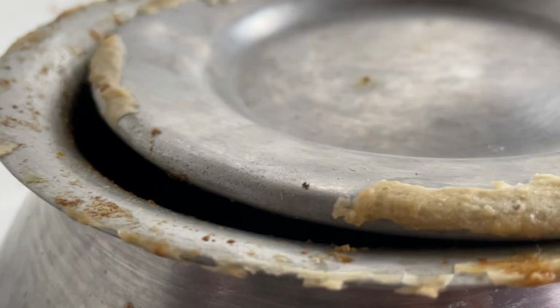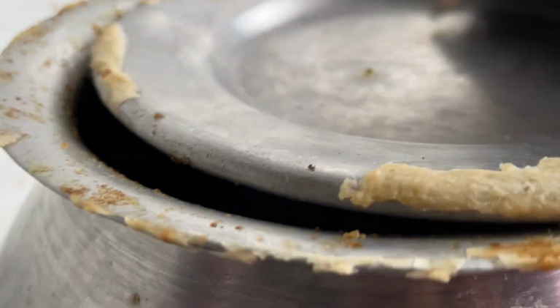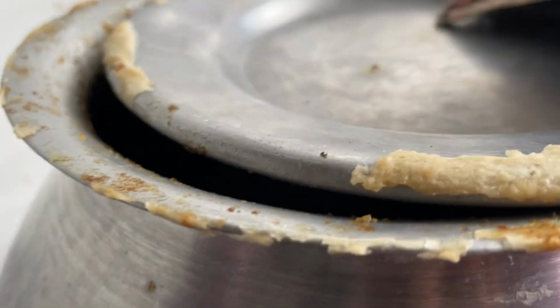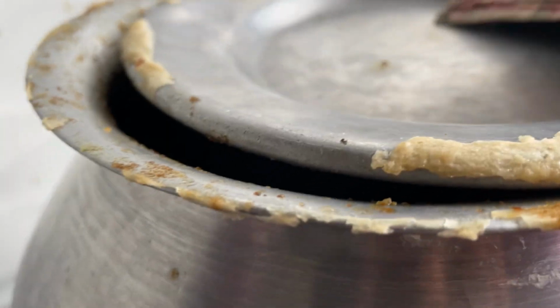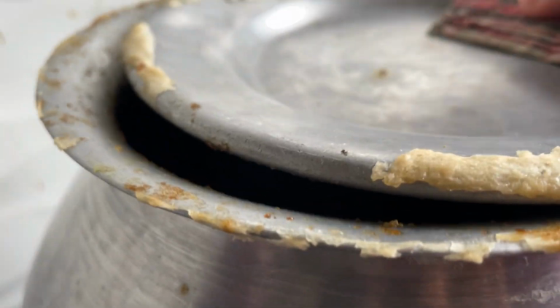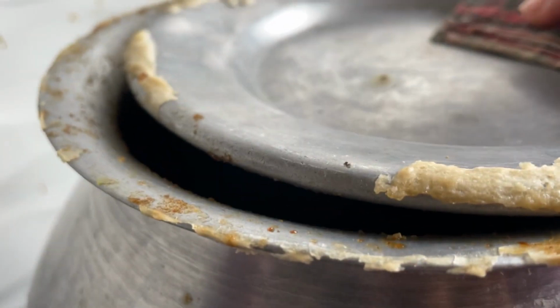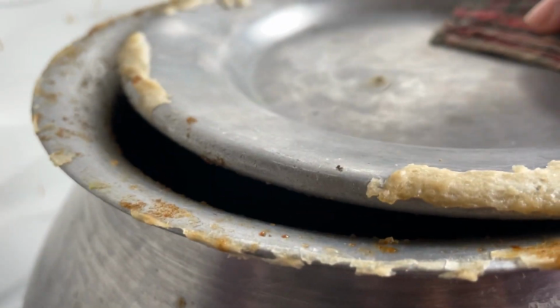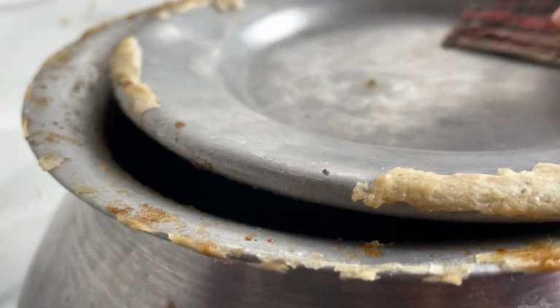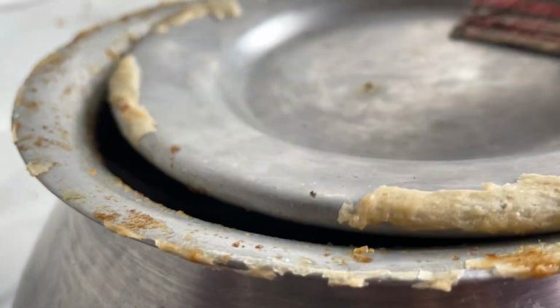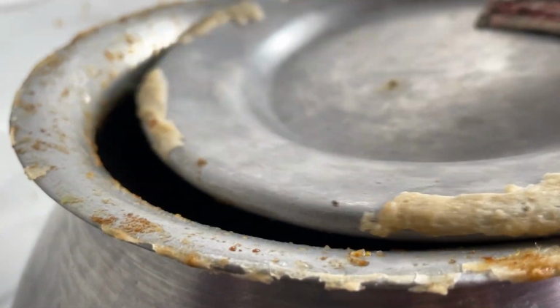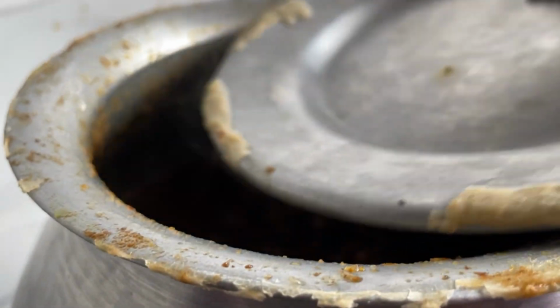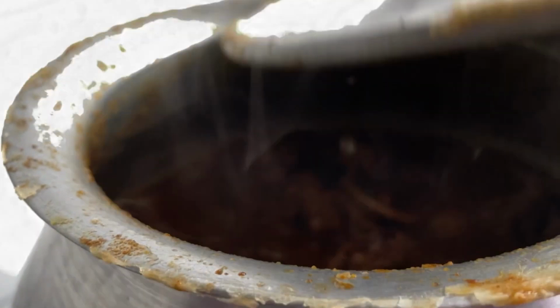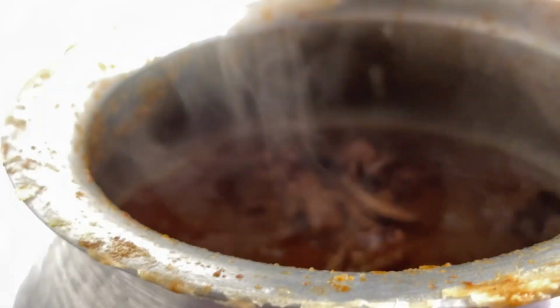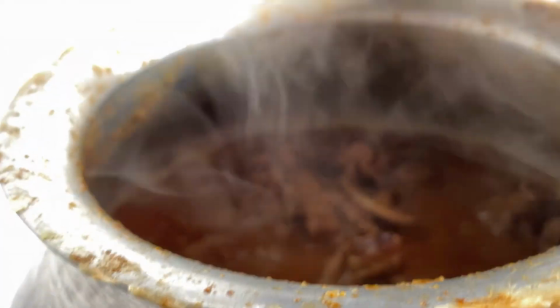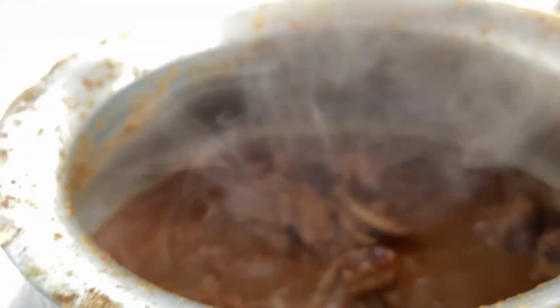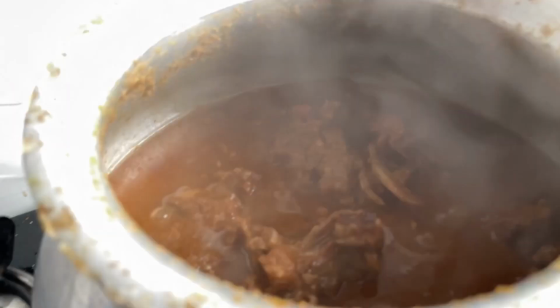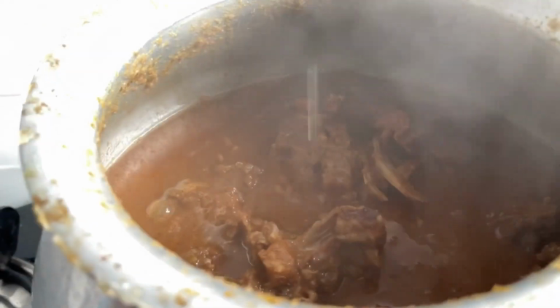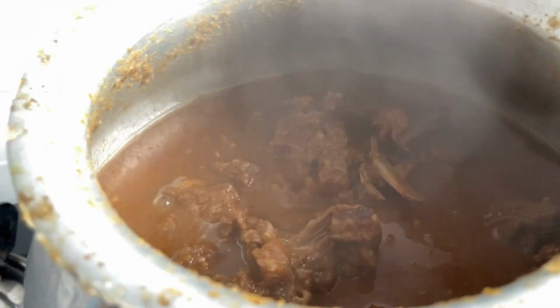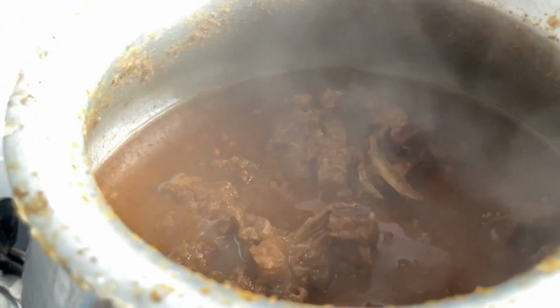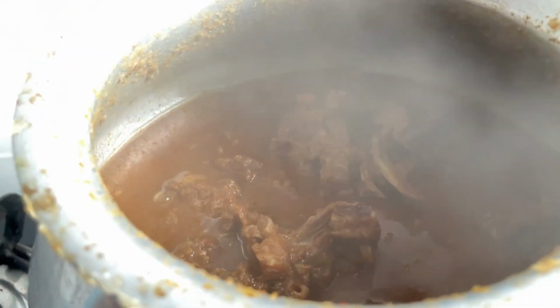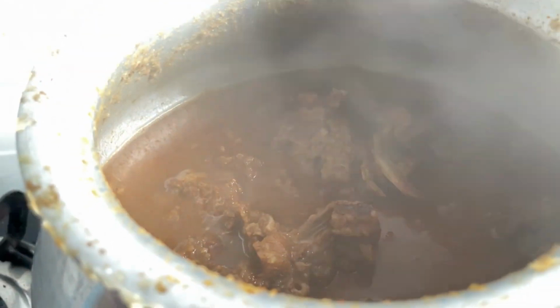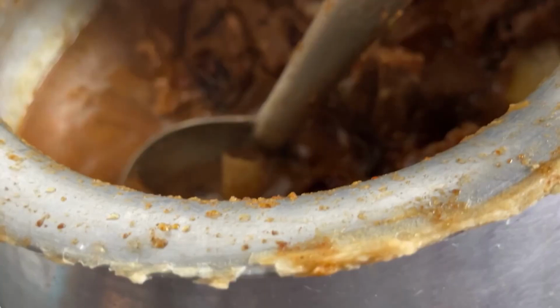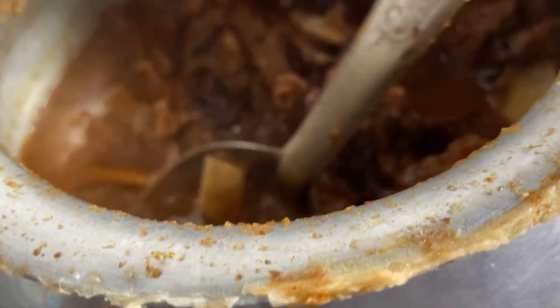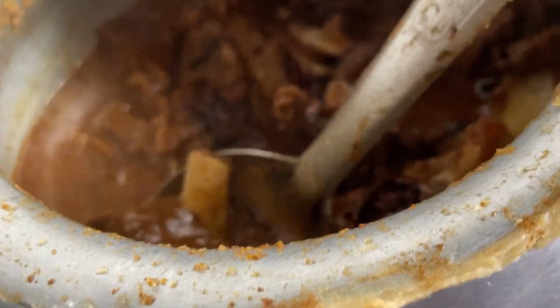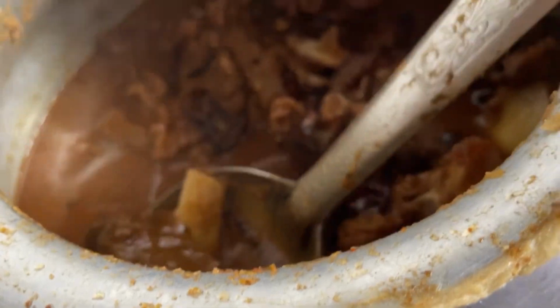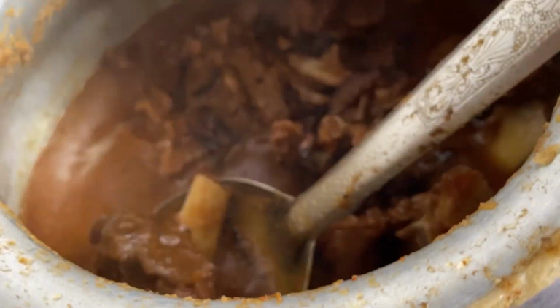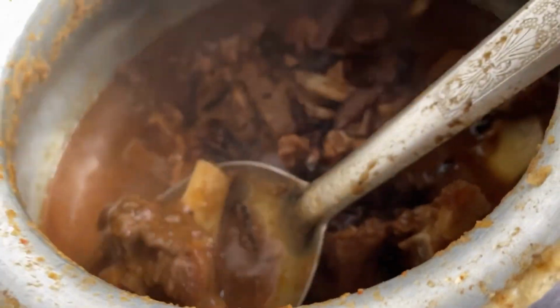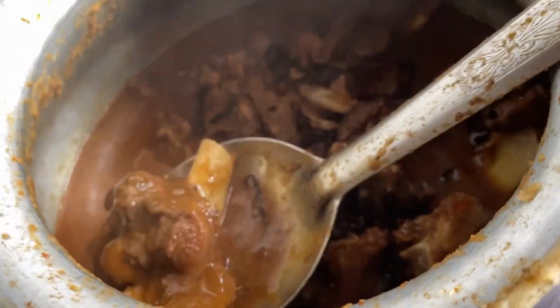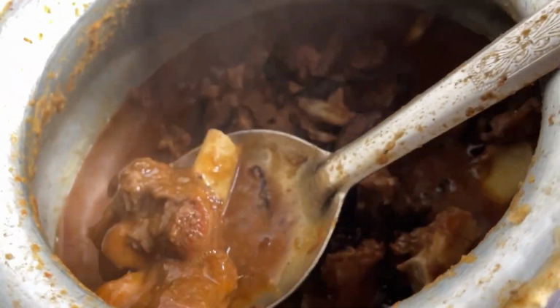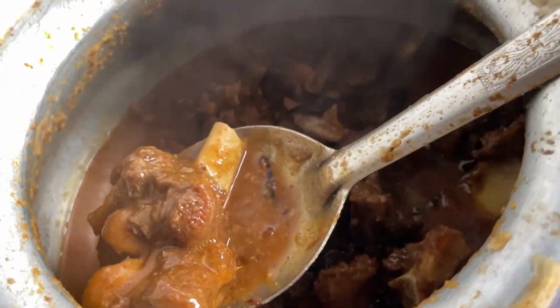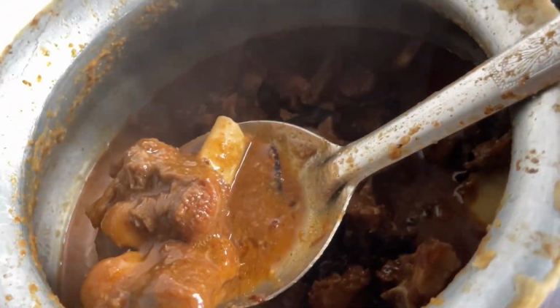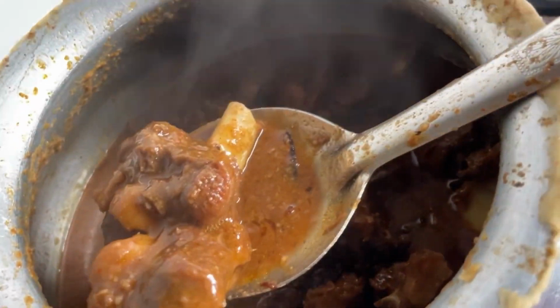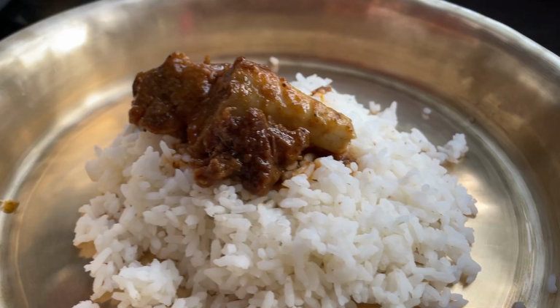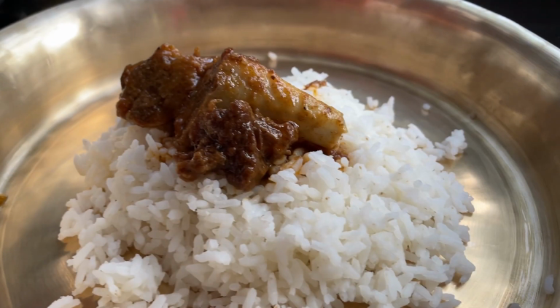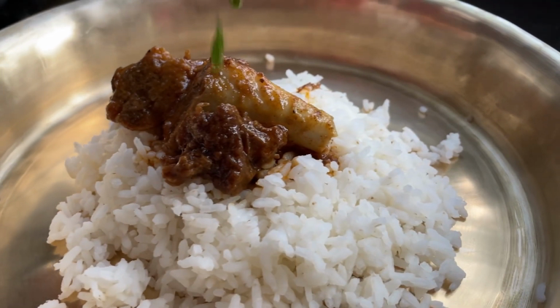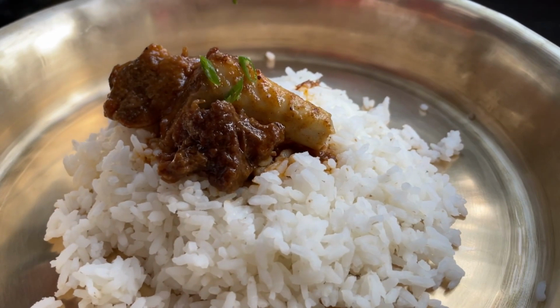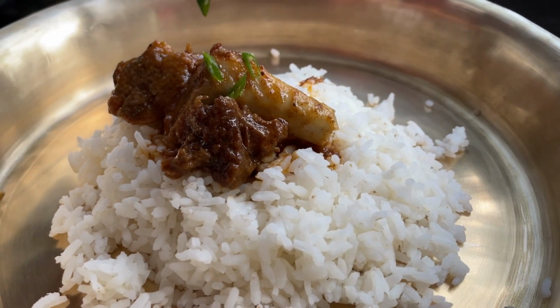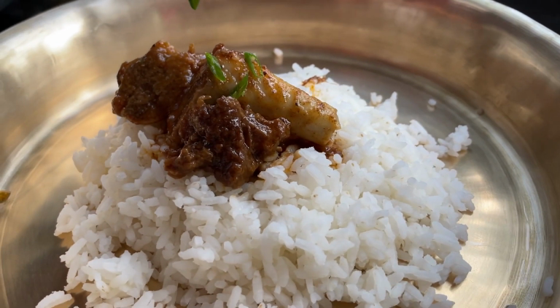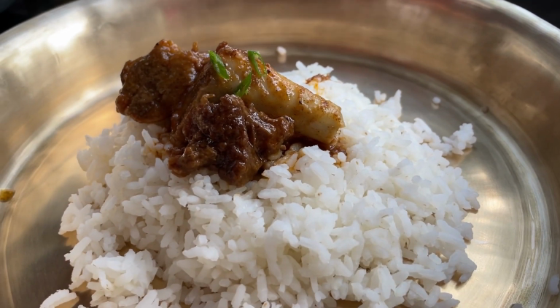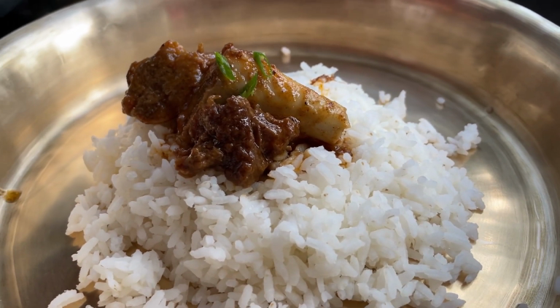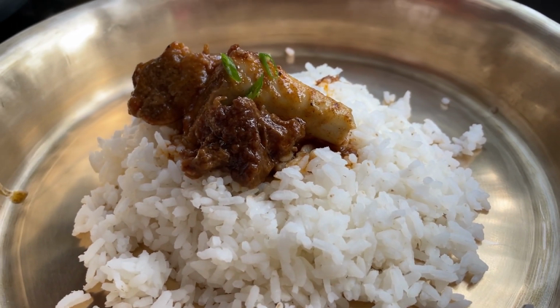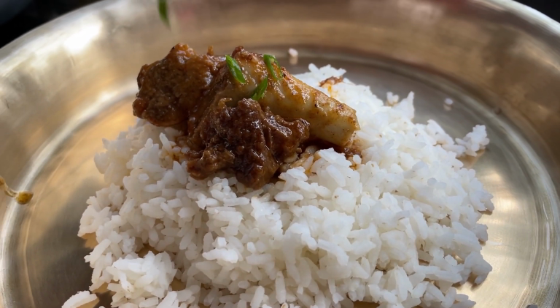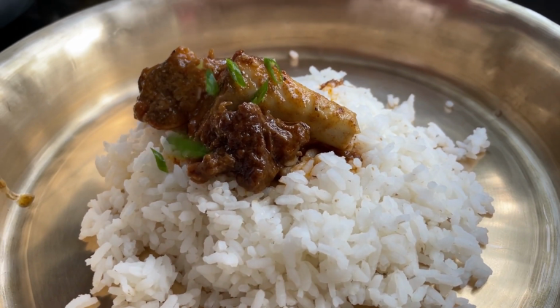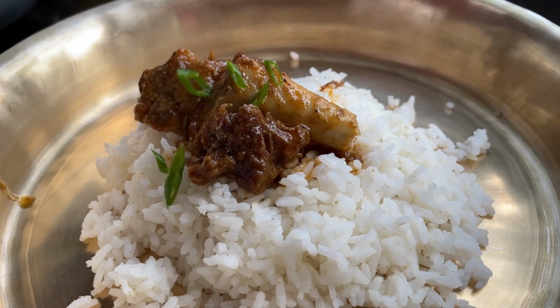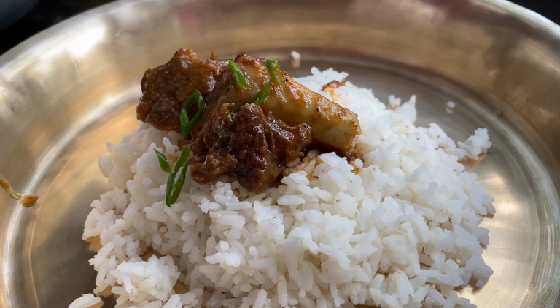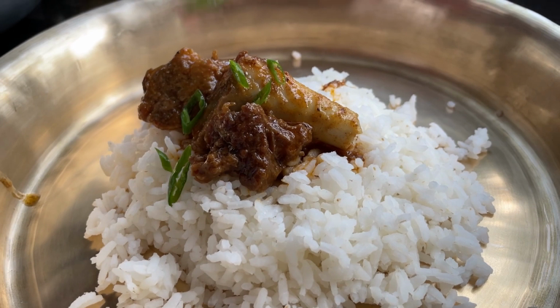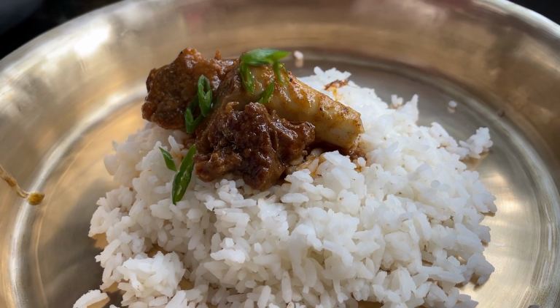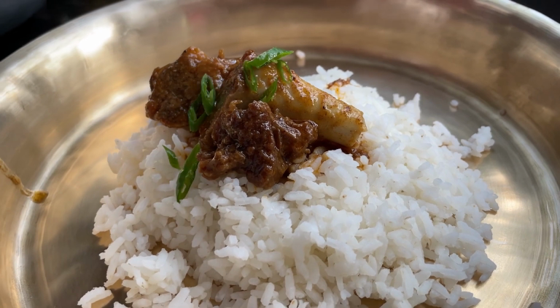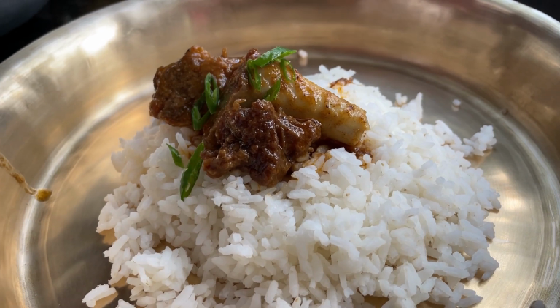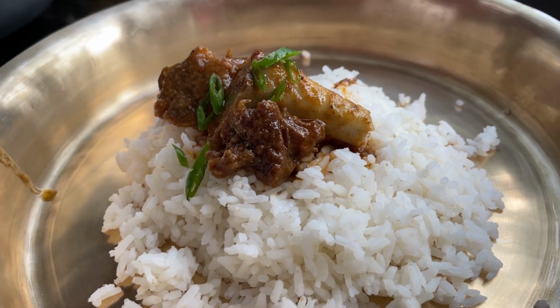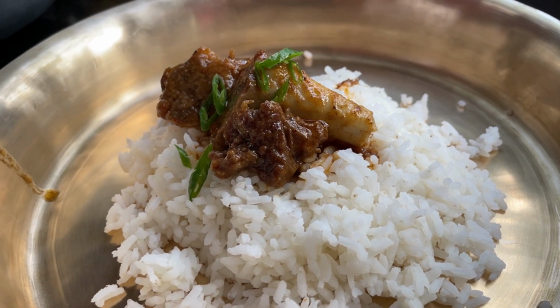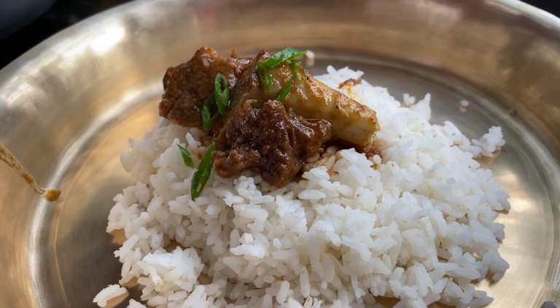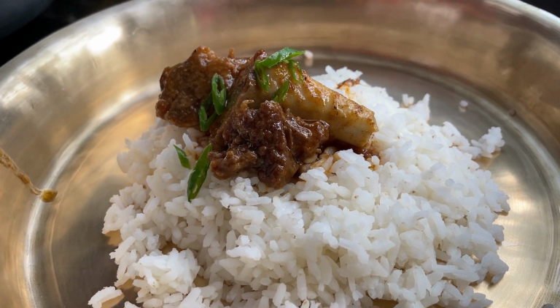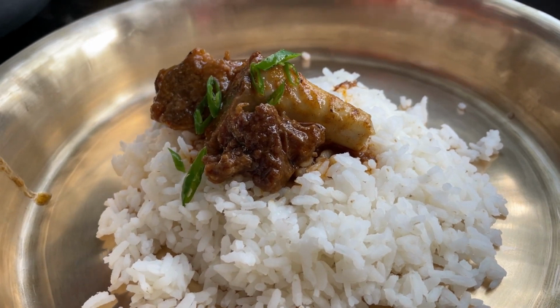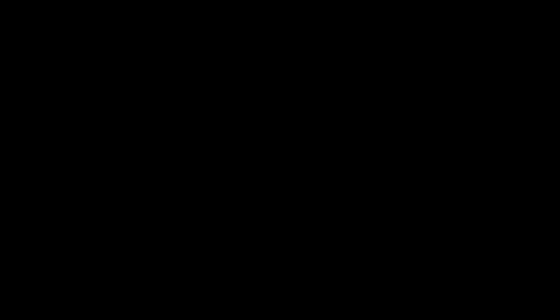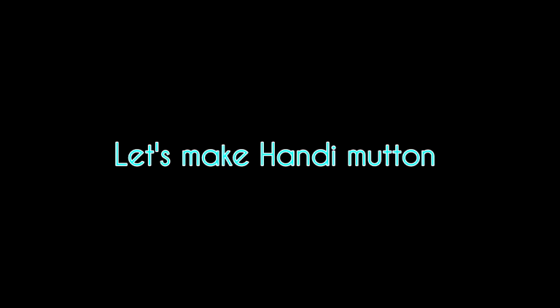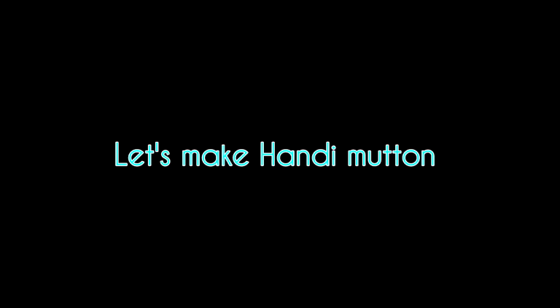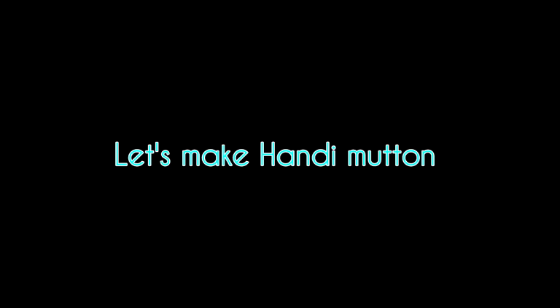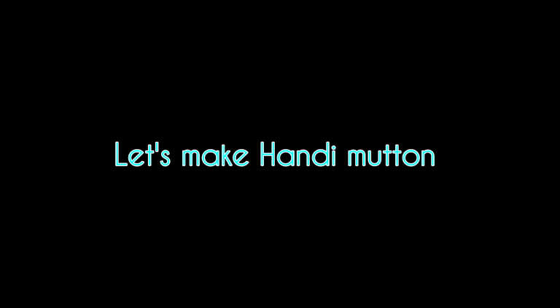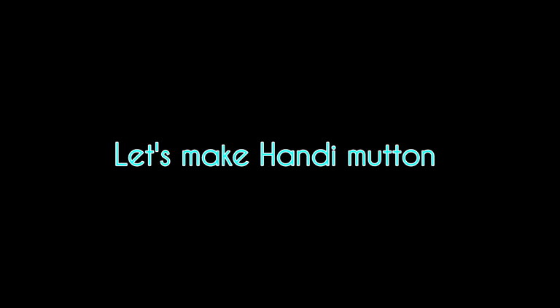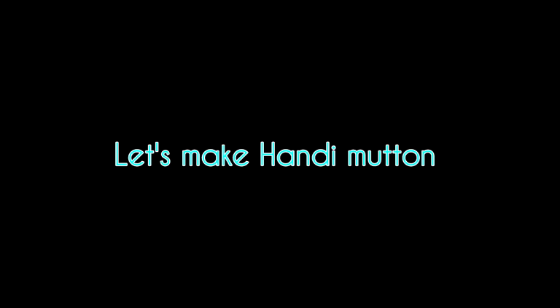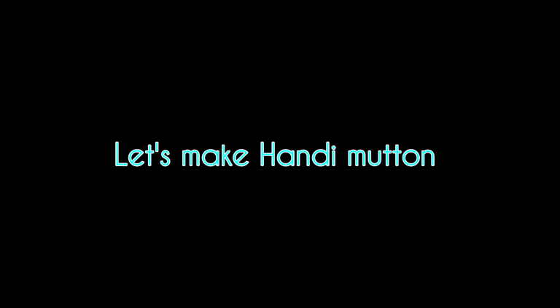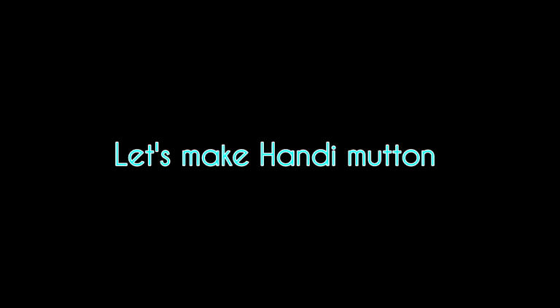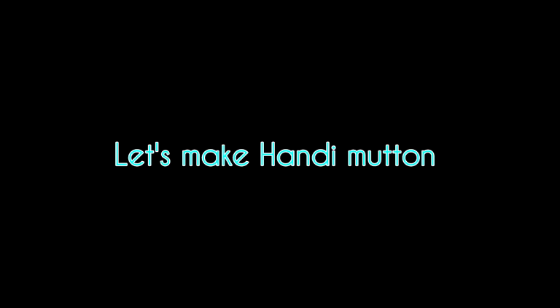Let's make handi mutton. This is an easy recipe with special ingredients and technique. Let's get started.